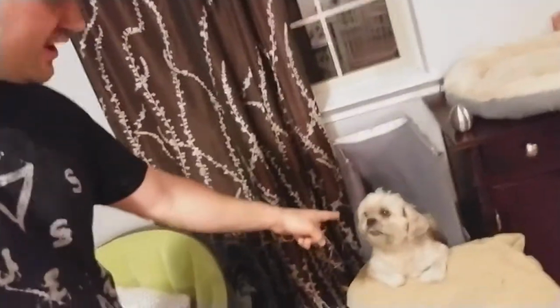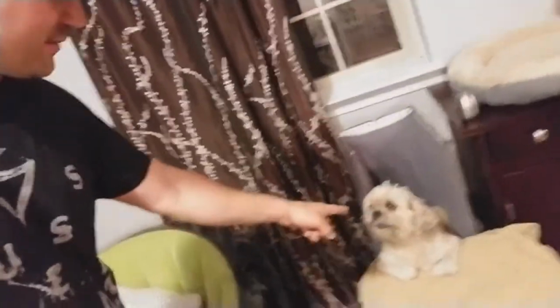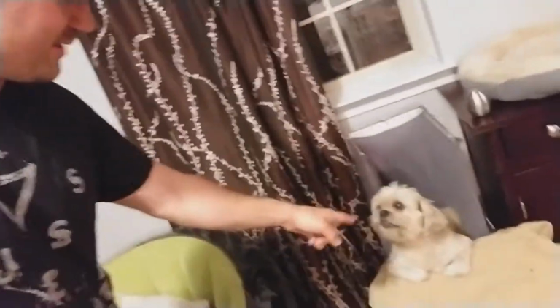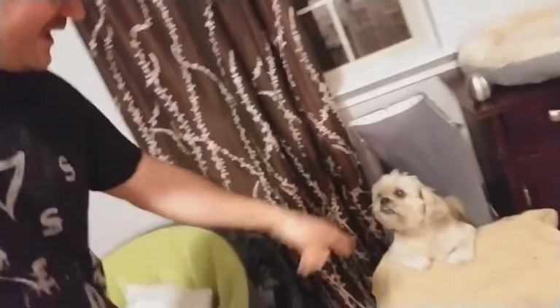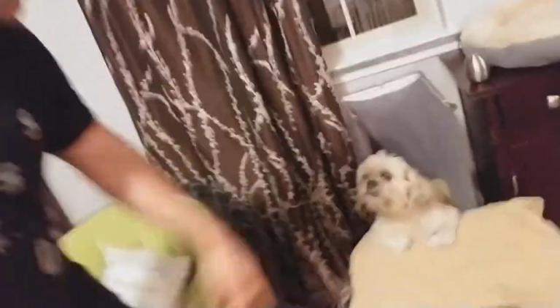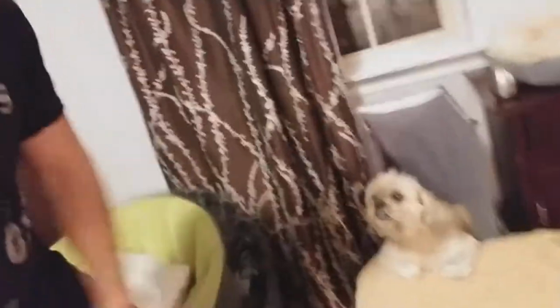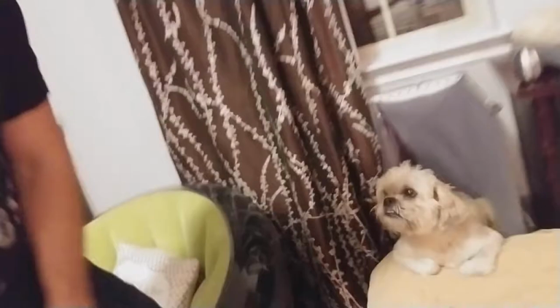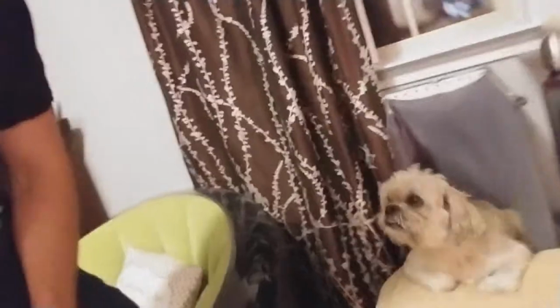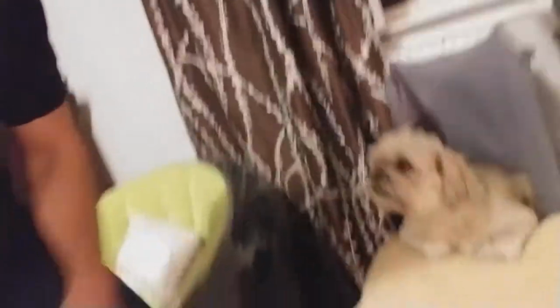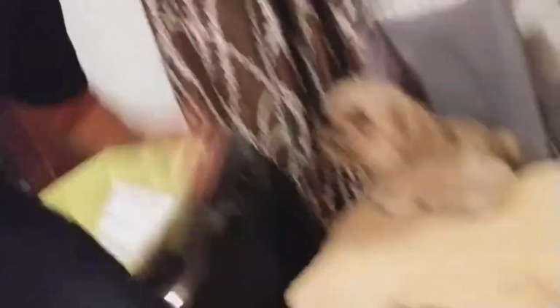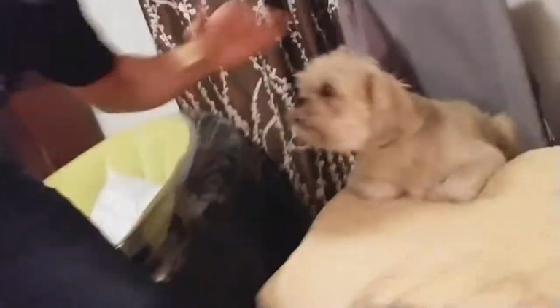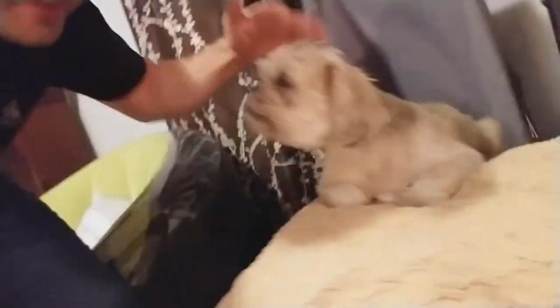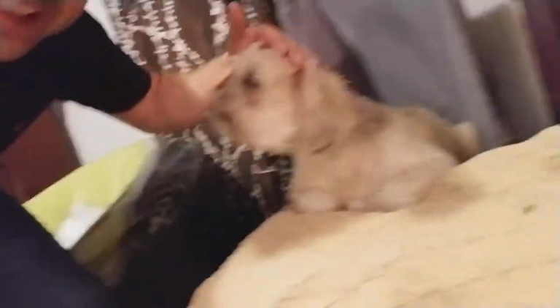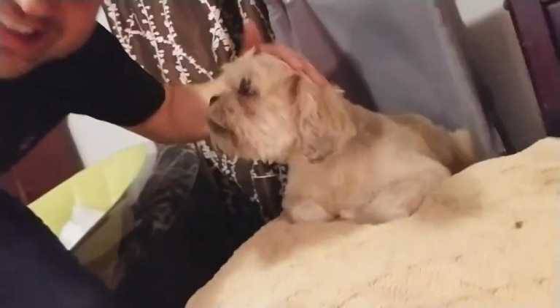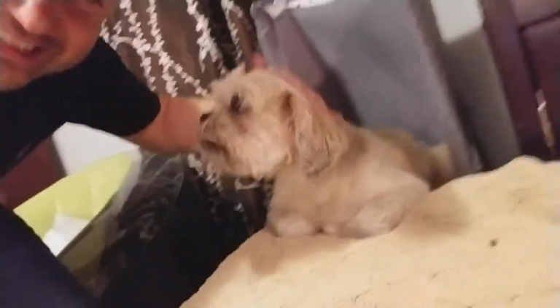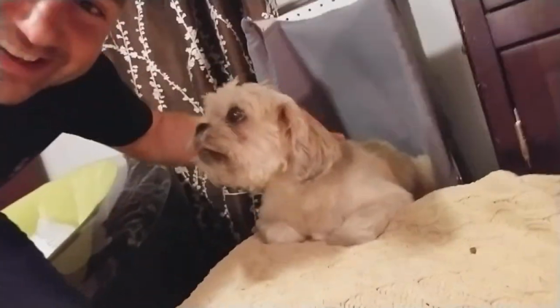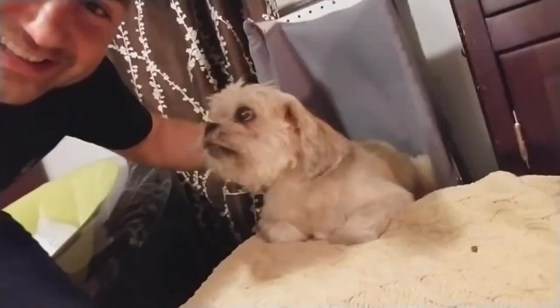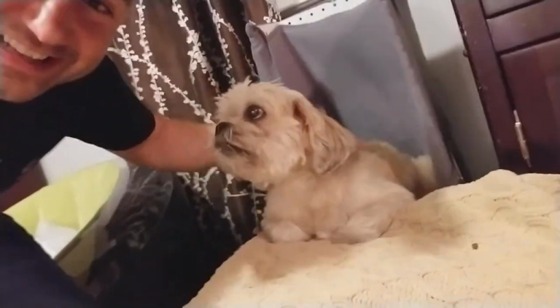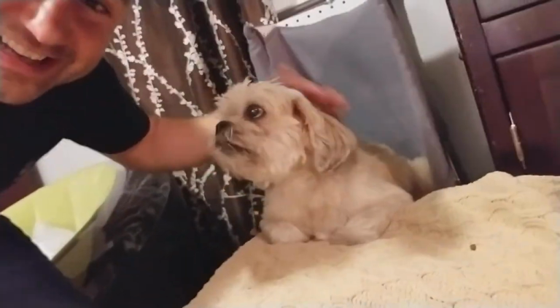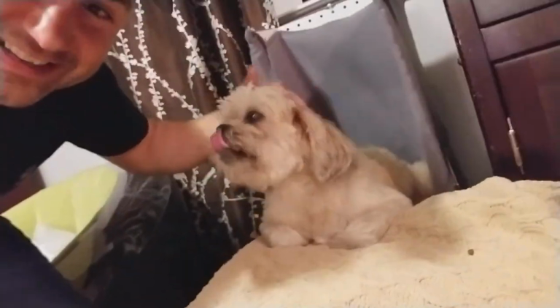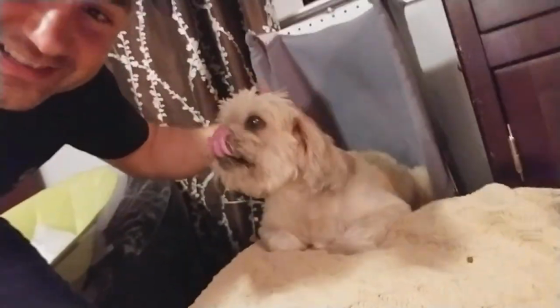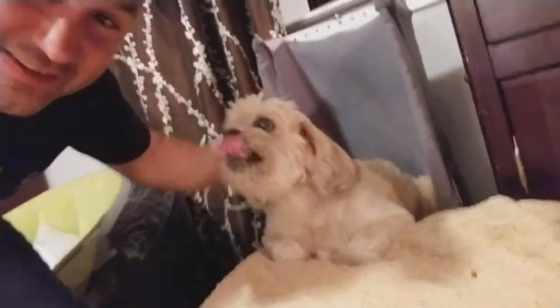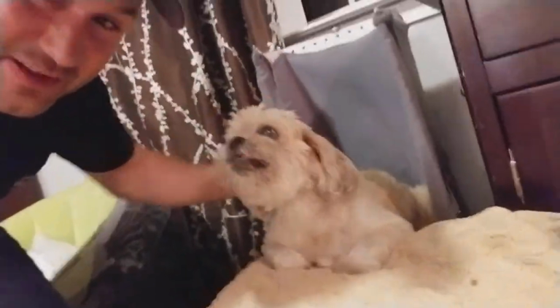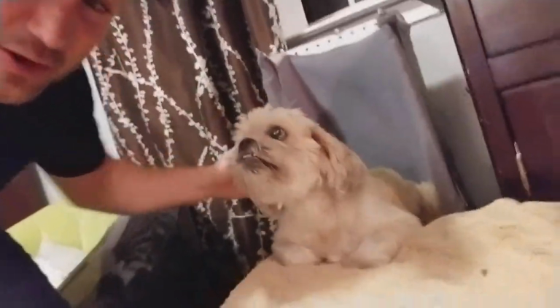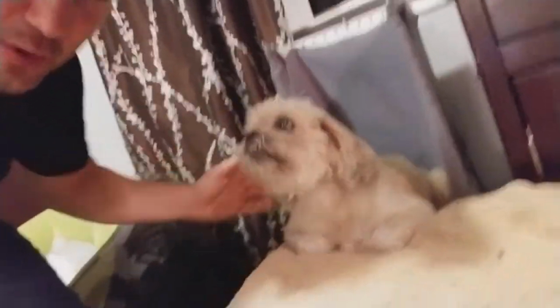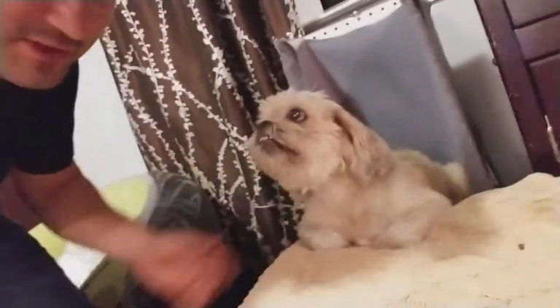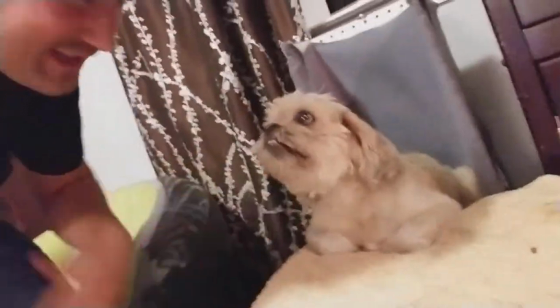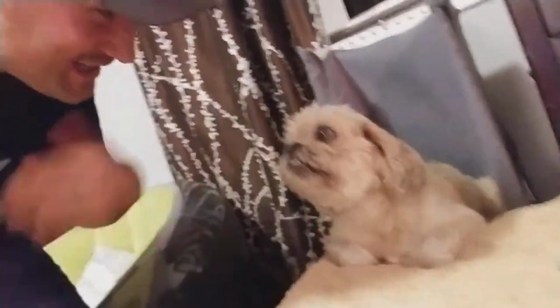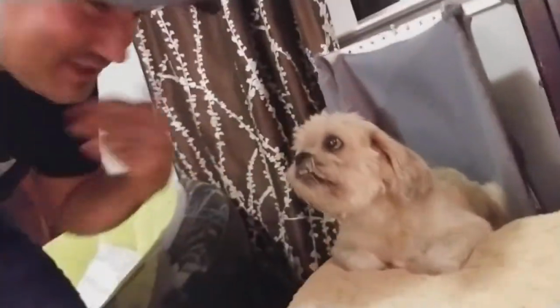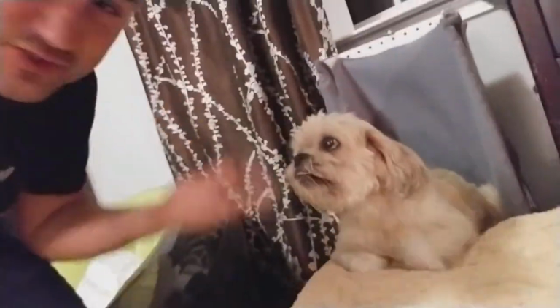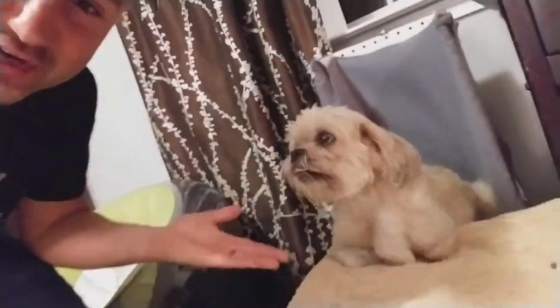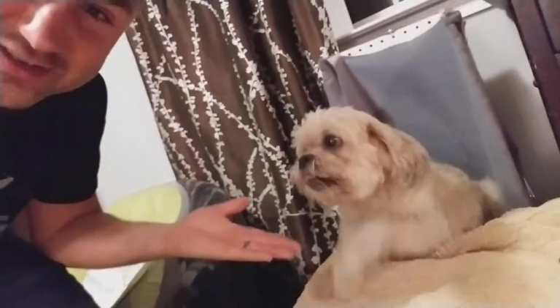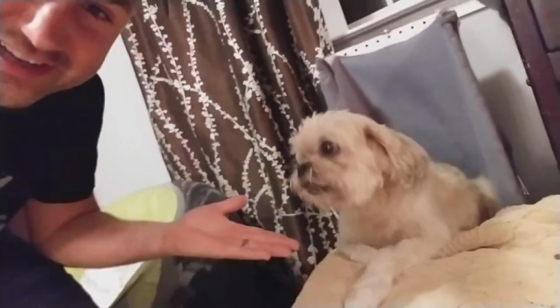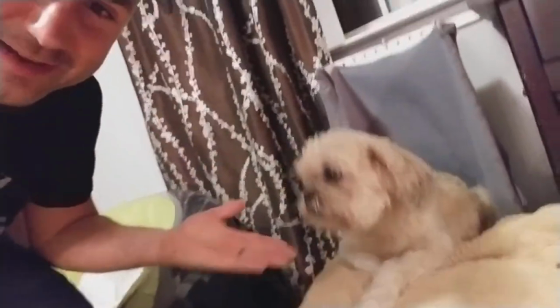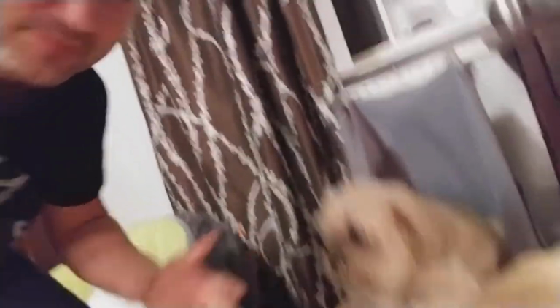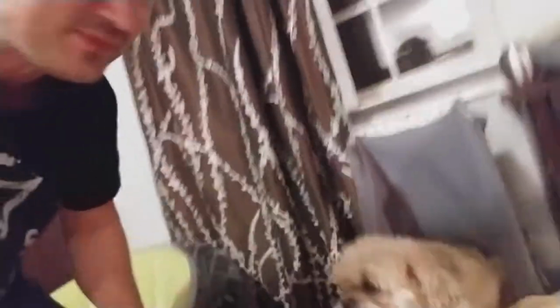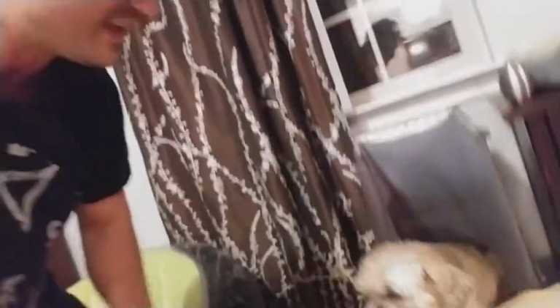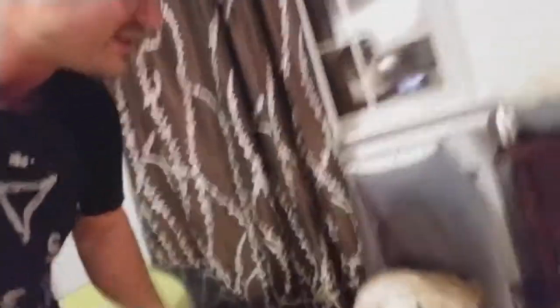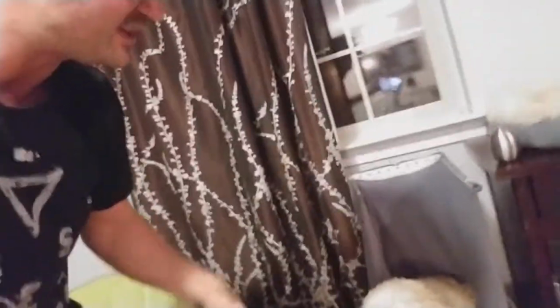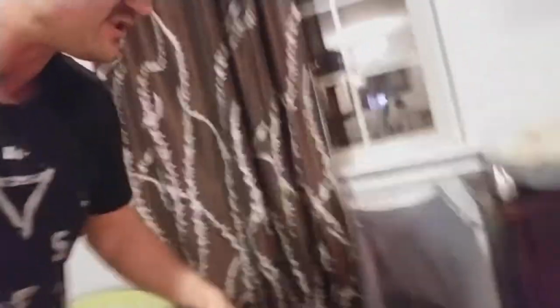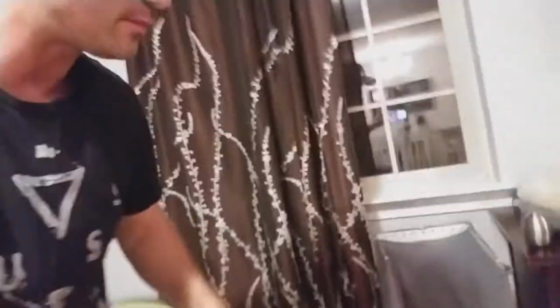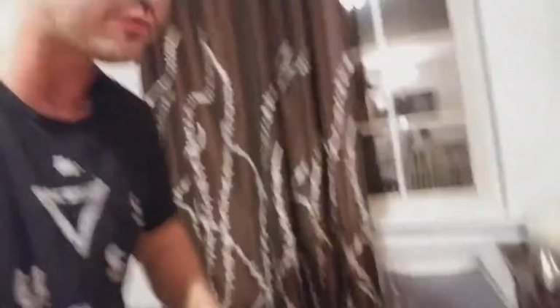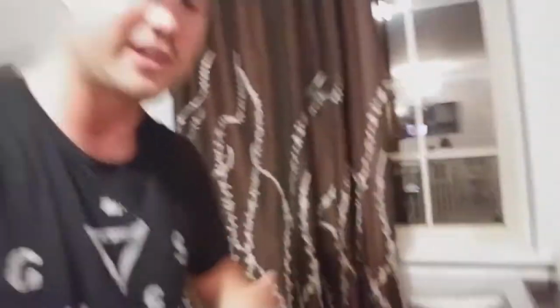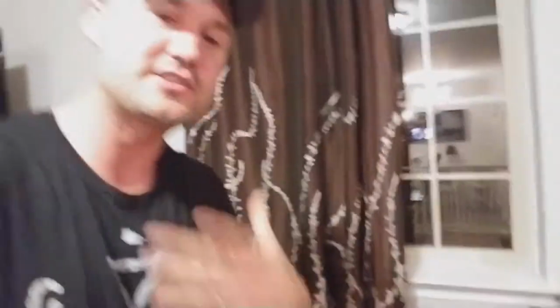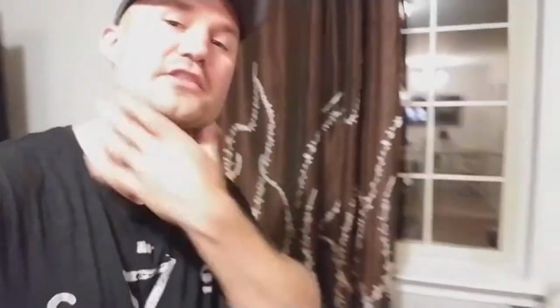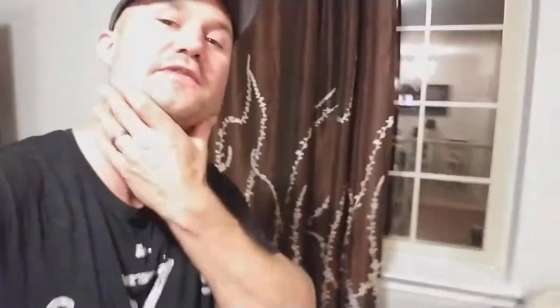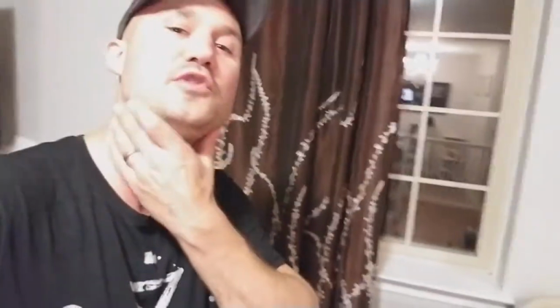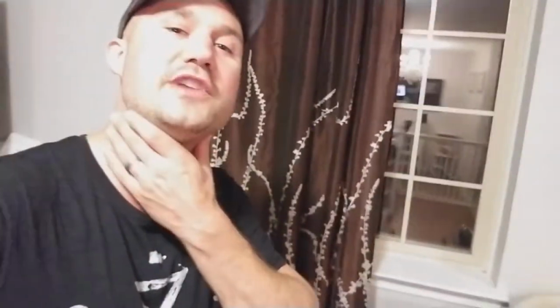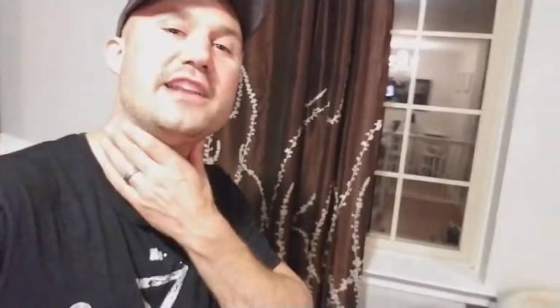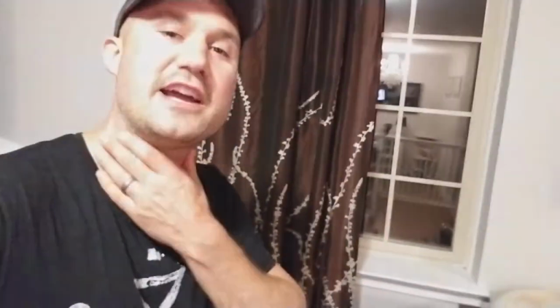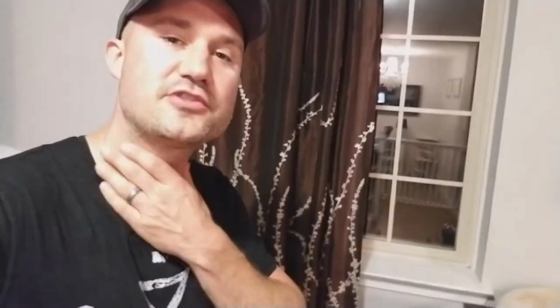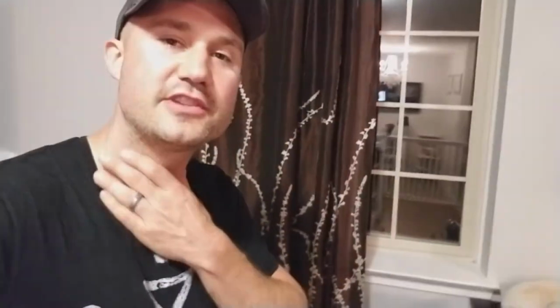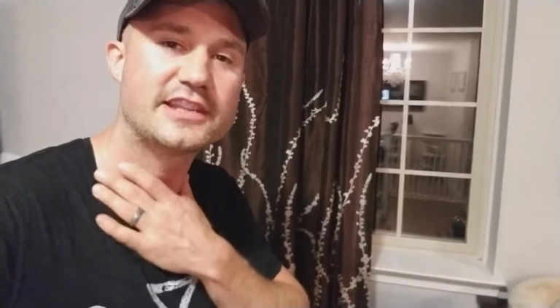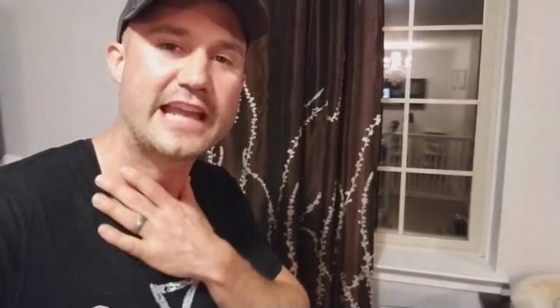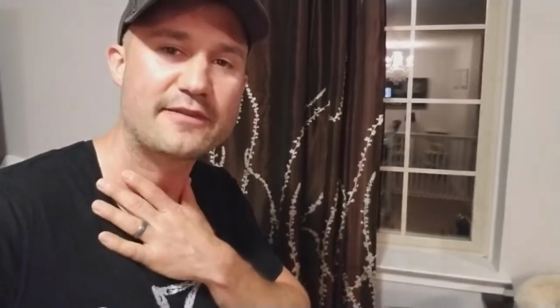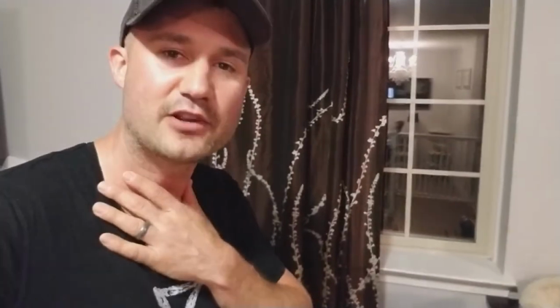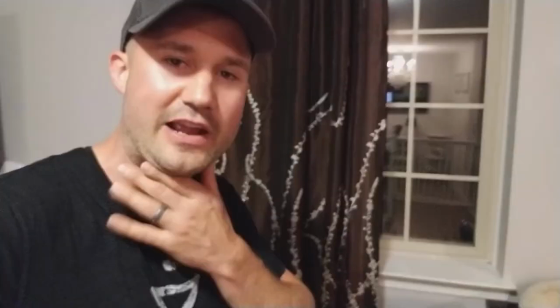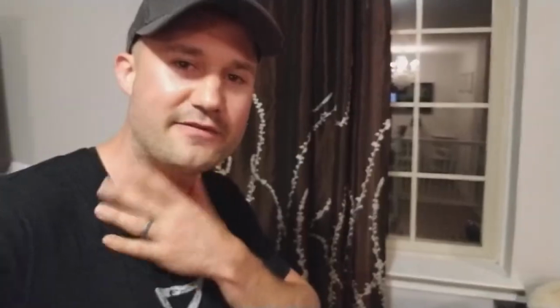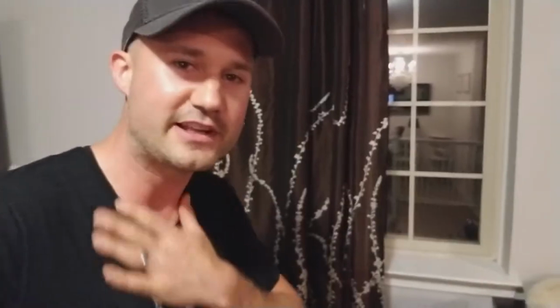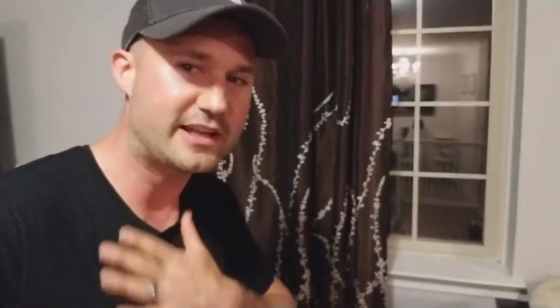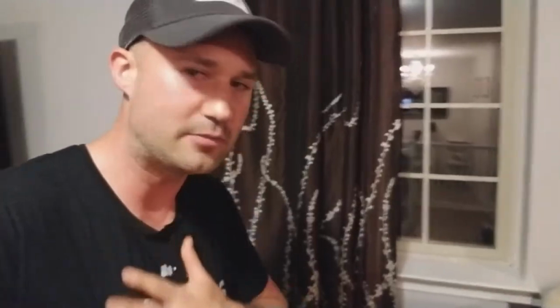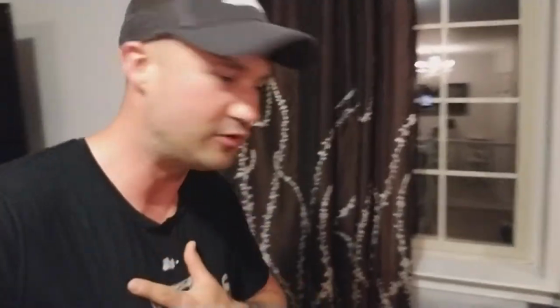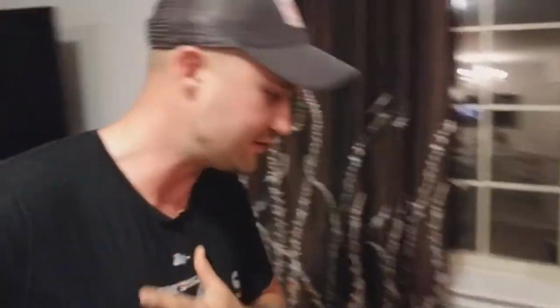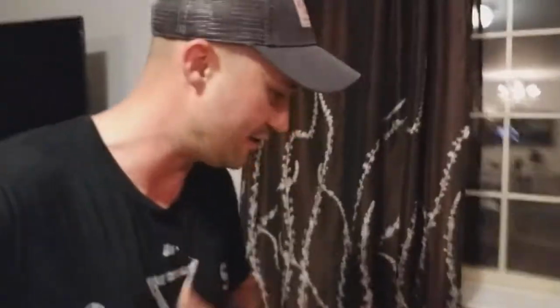Look at him — he's sitting there, he's chilling, he likes it. He doesn't even know it's chair time. He sits upright so gravity can naturally pull the food down.